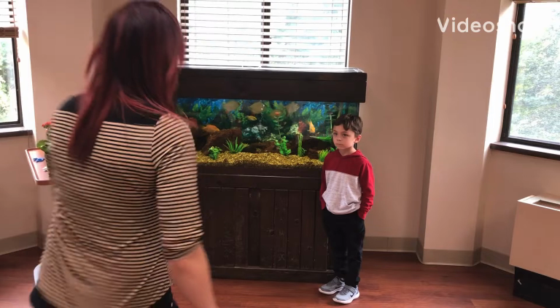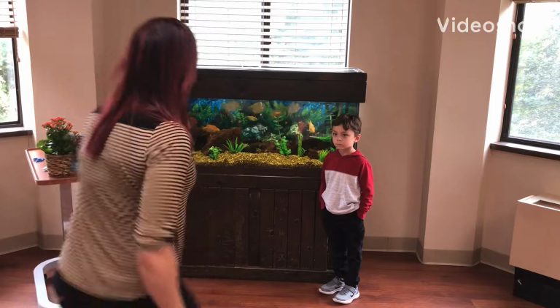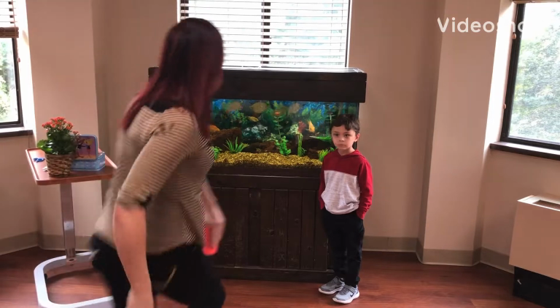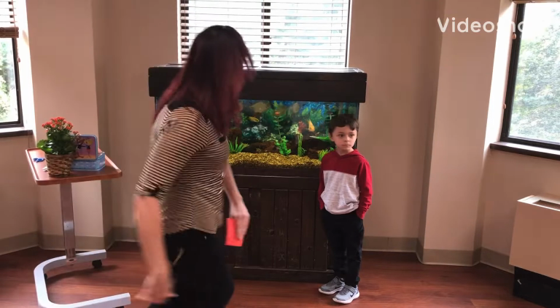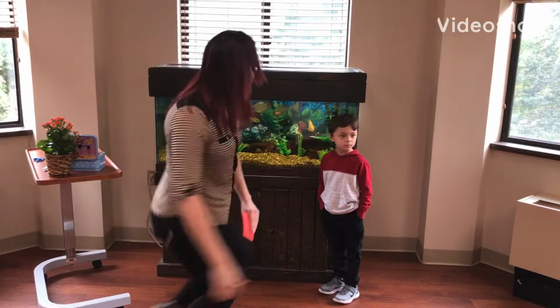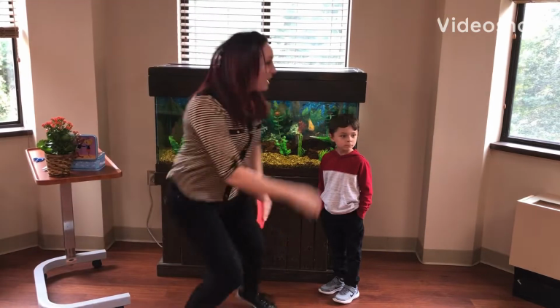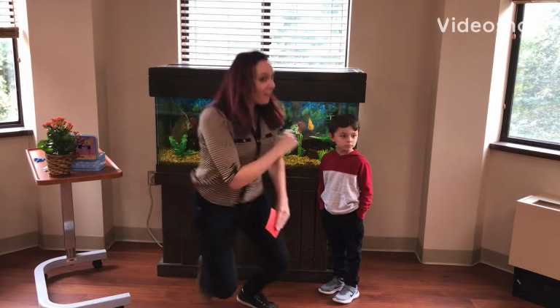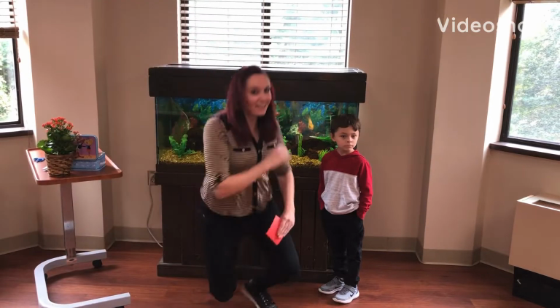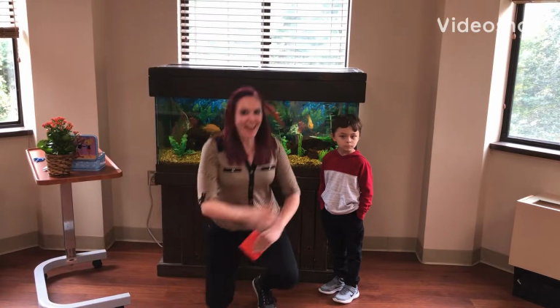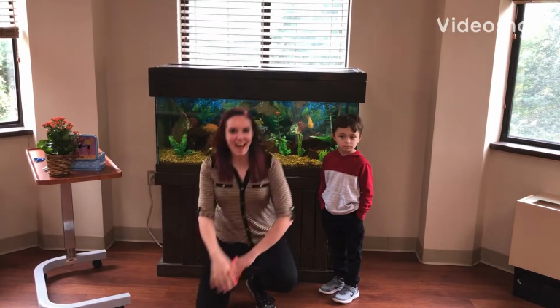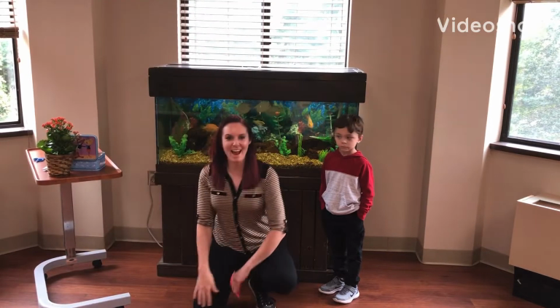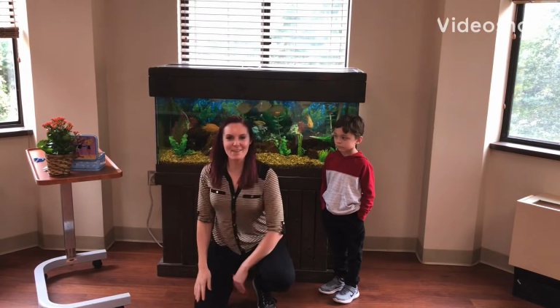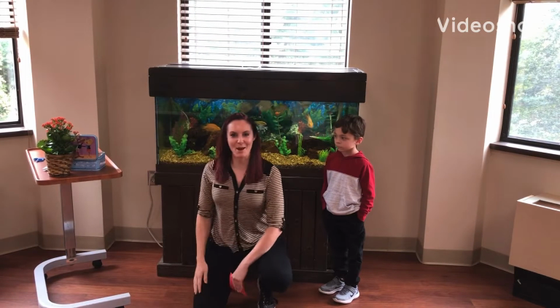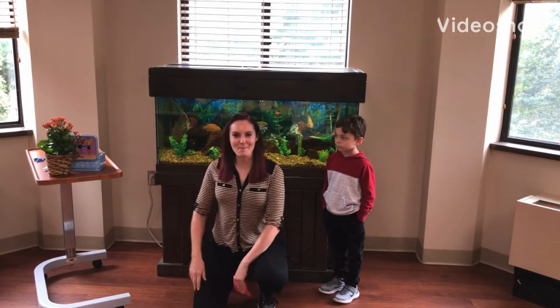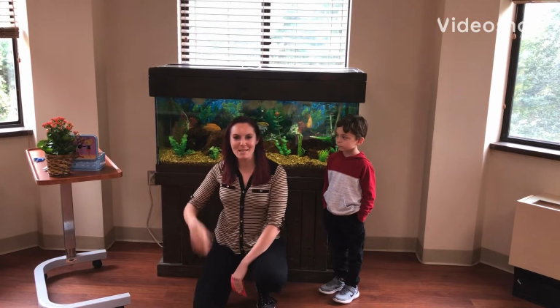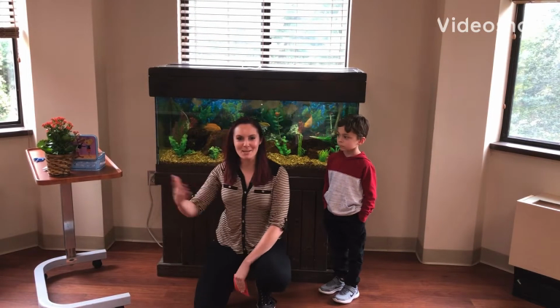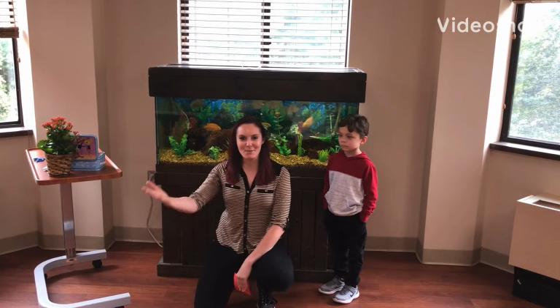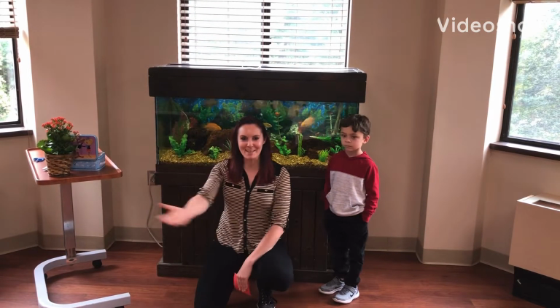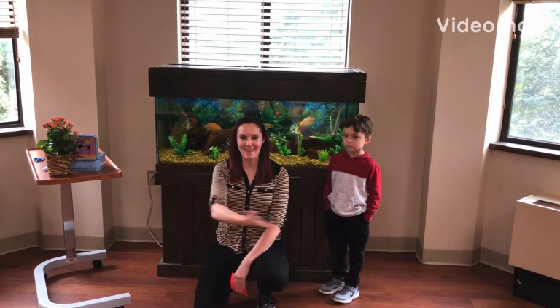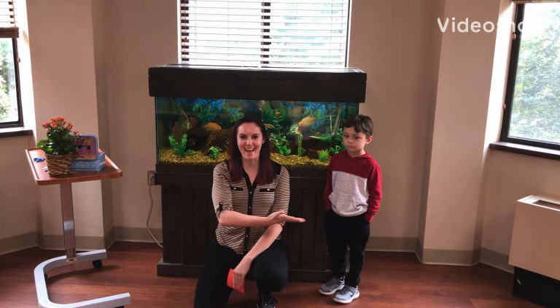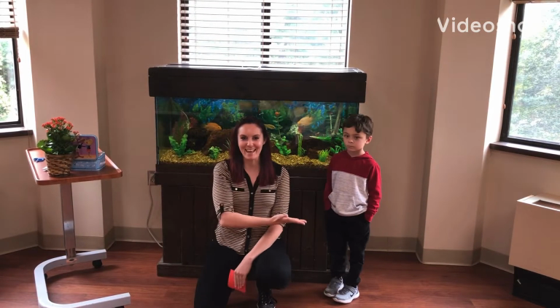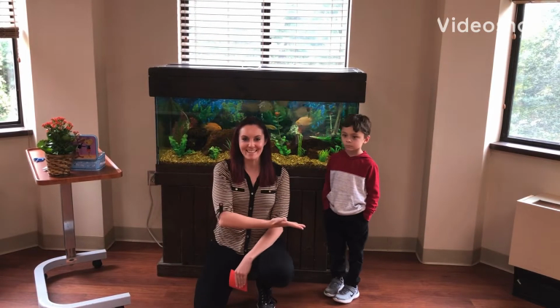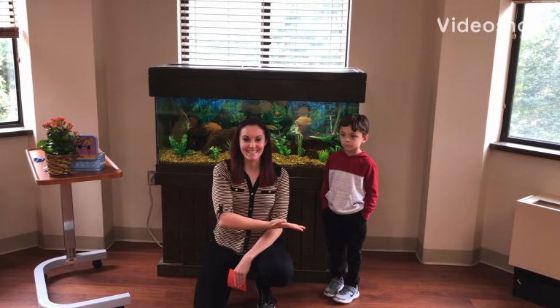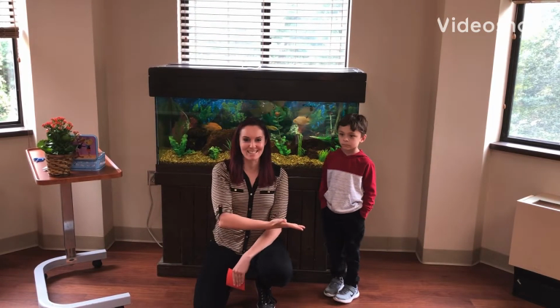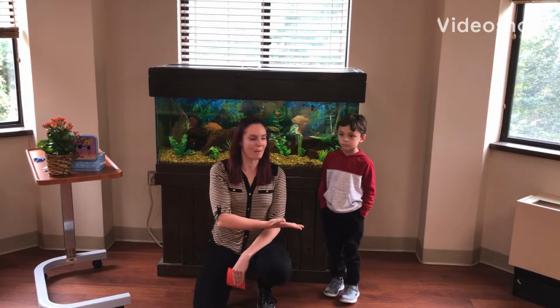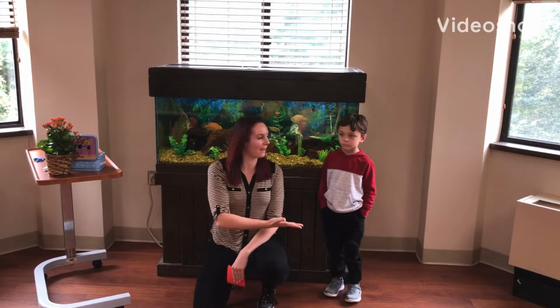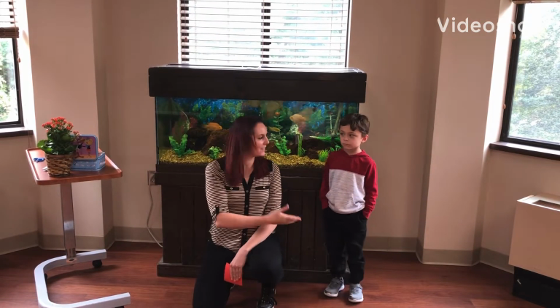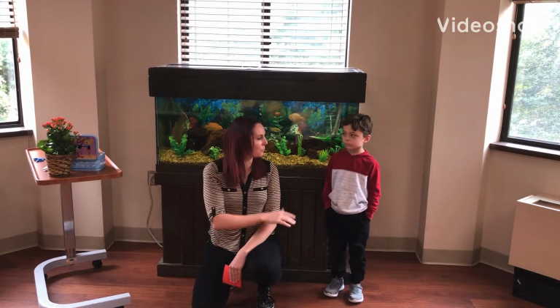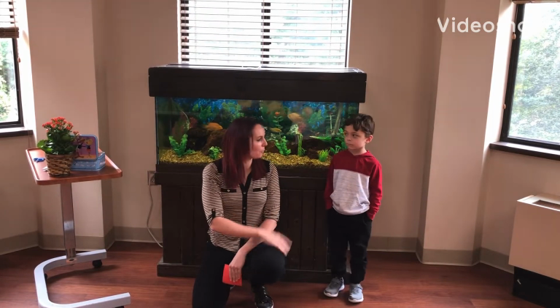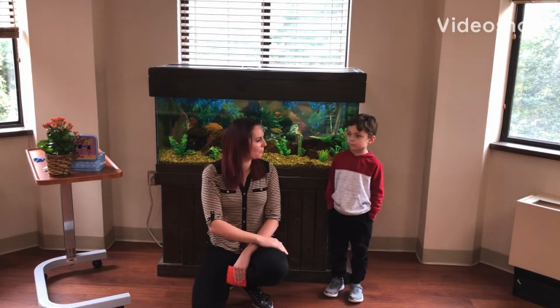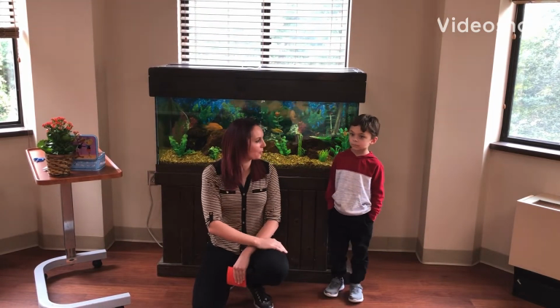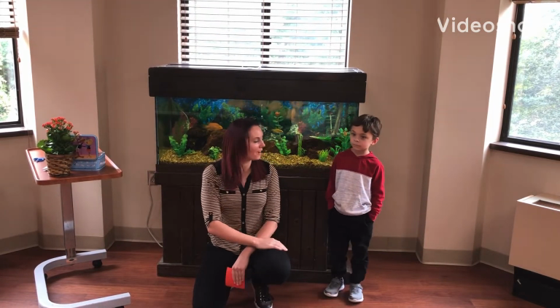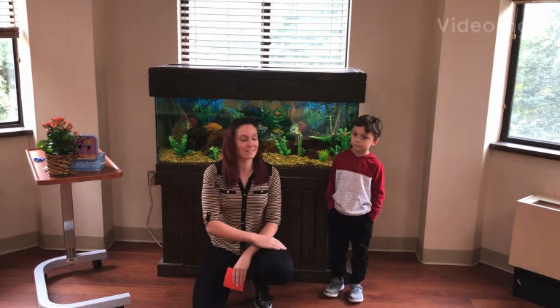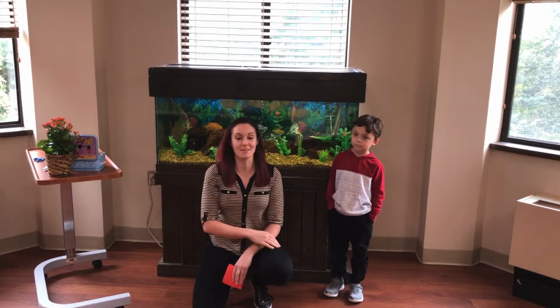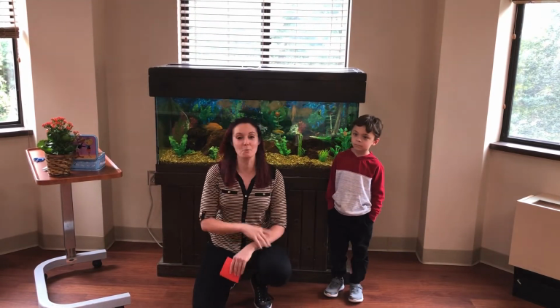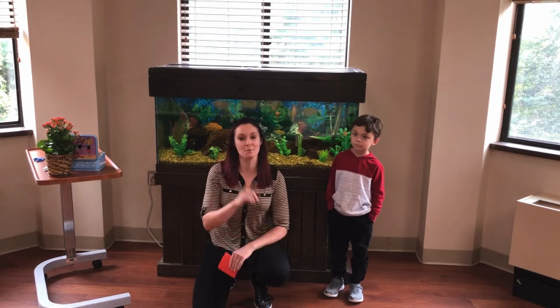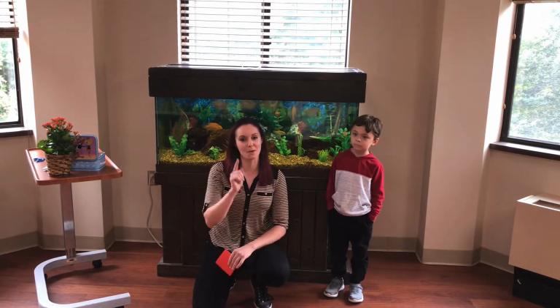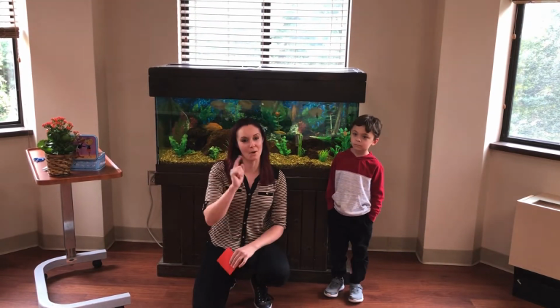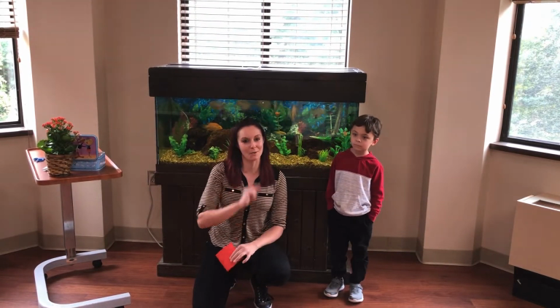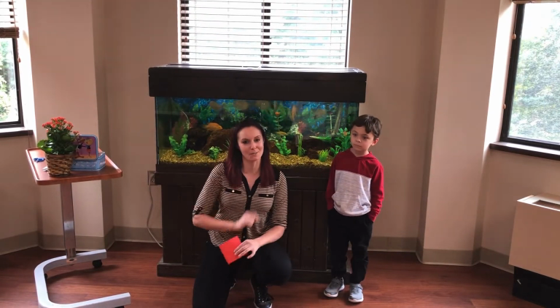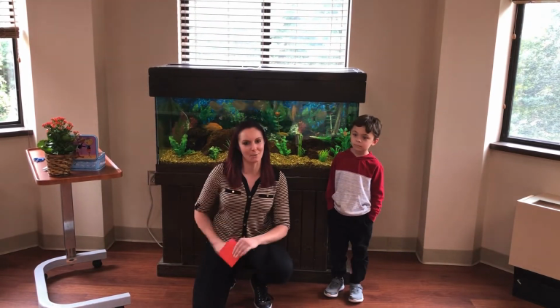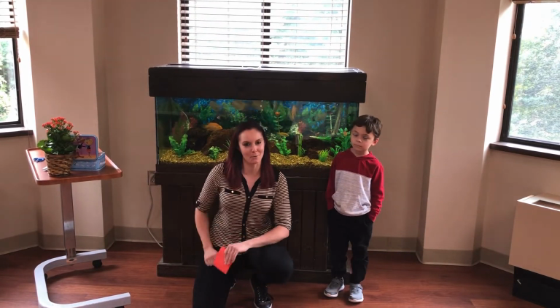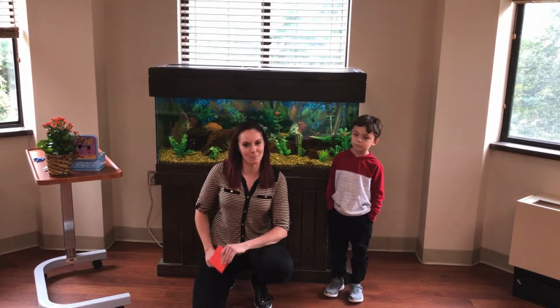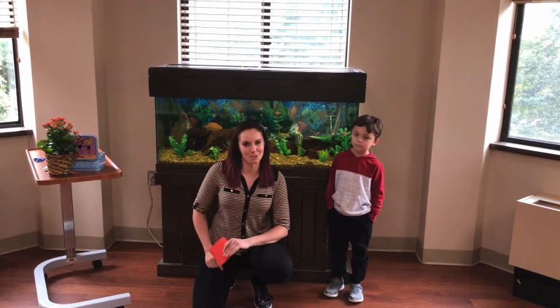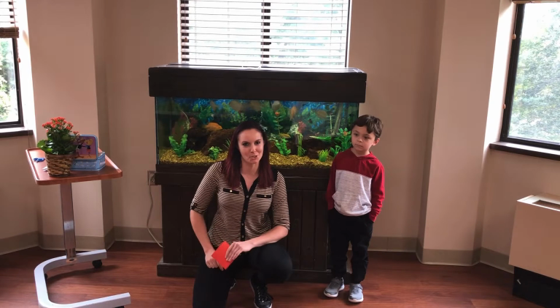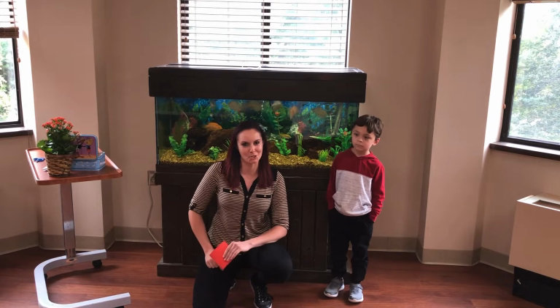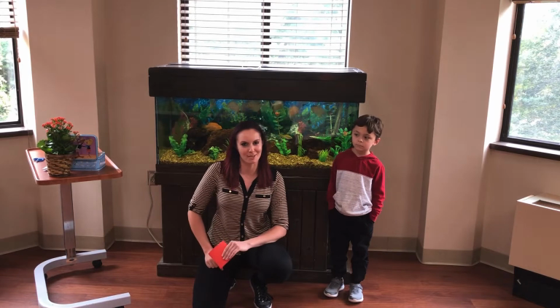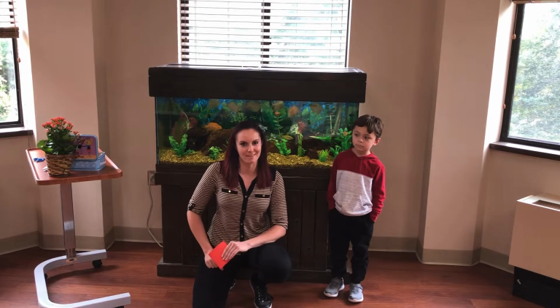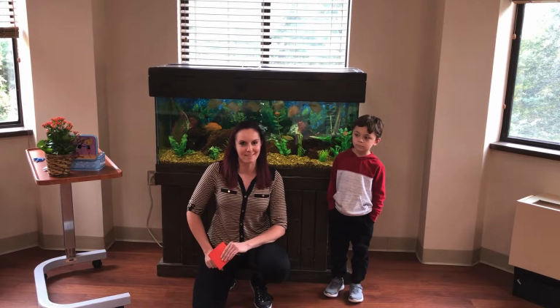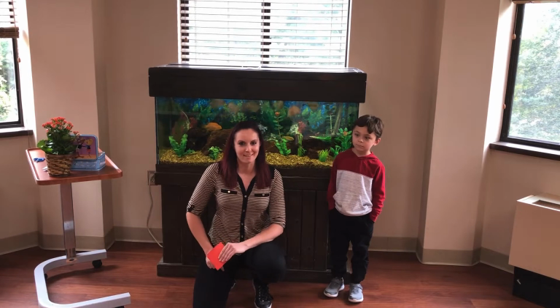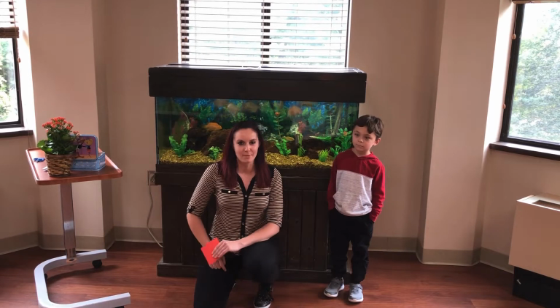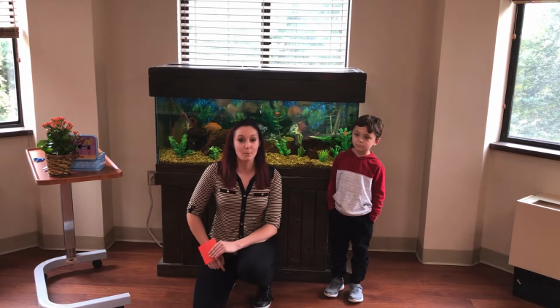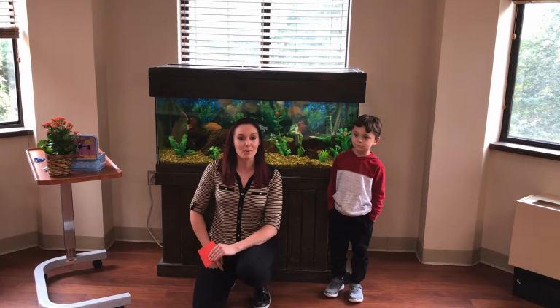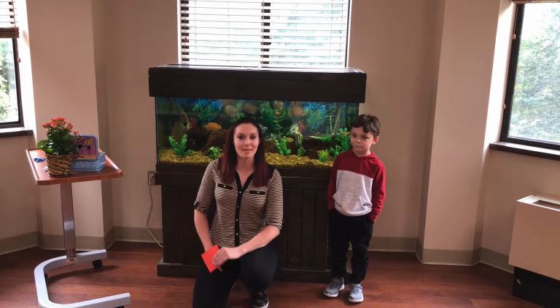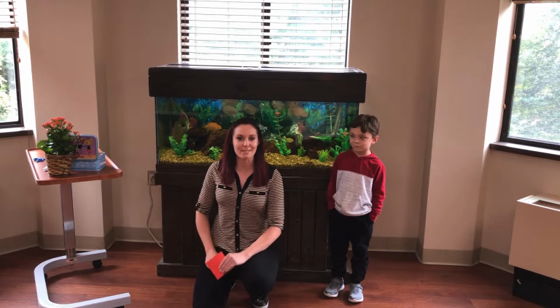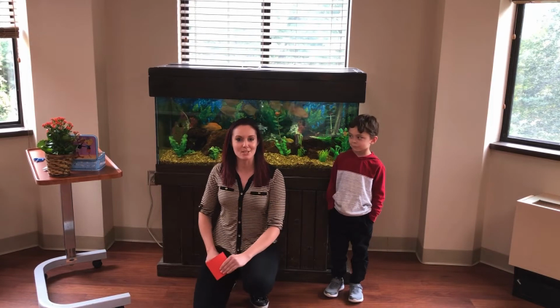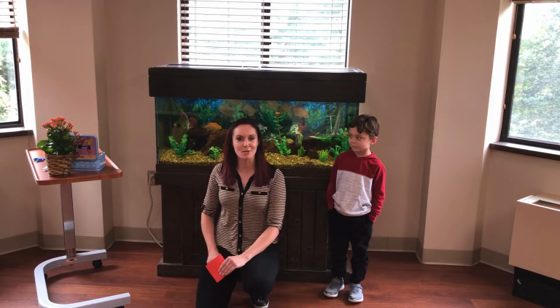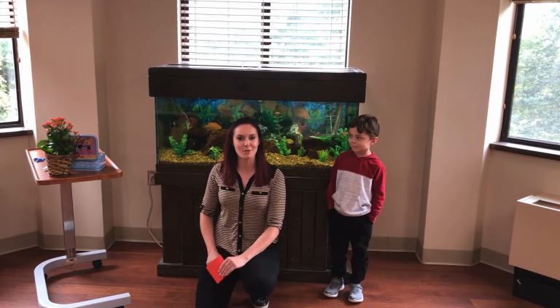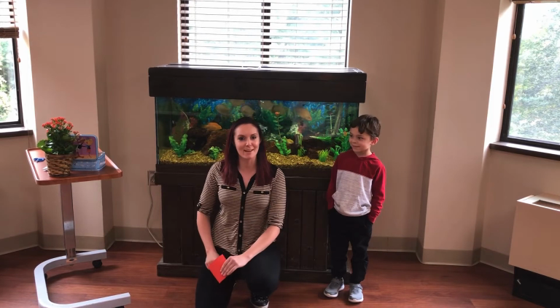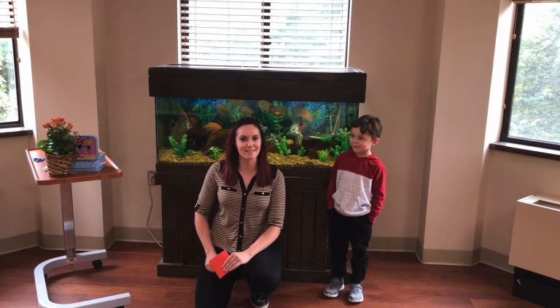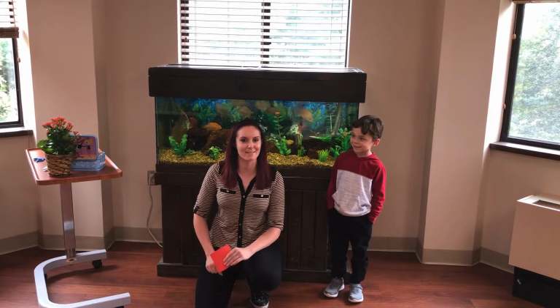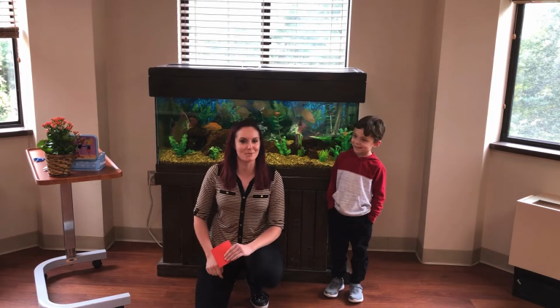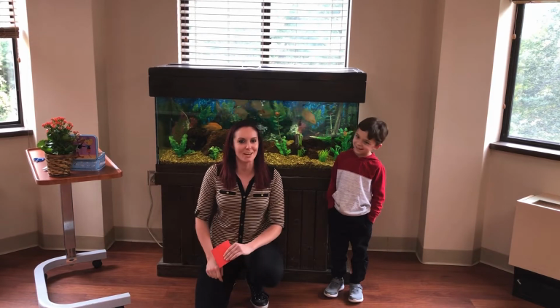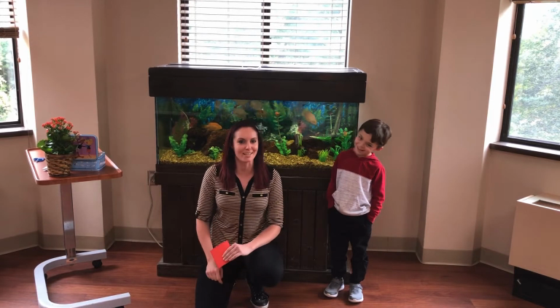And we are live! I'm here with Alex, my adorable cousin, who's also a magician. We would like to show you guys some tricks.